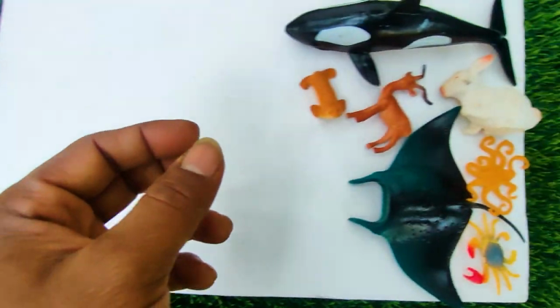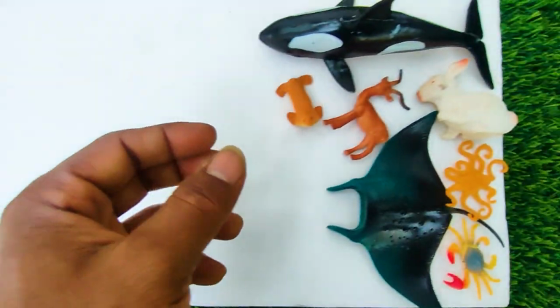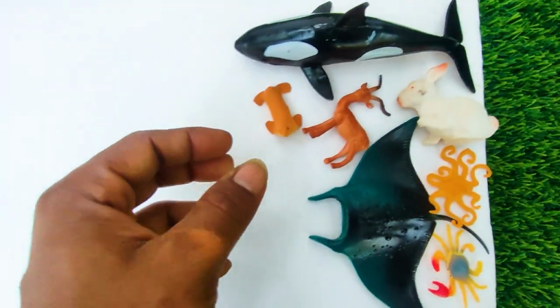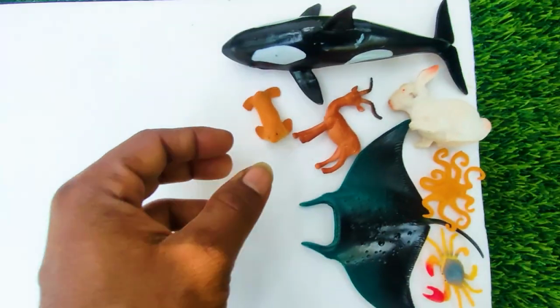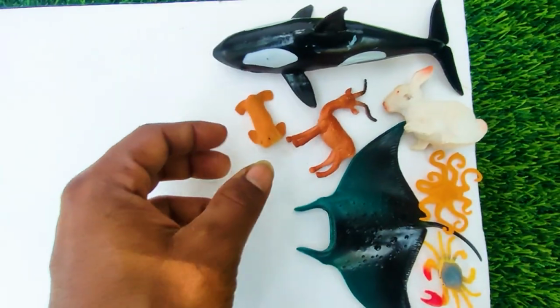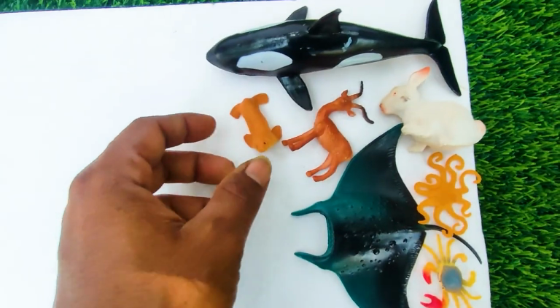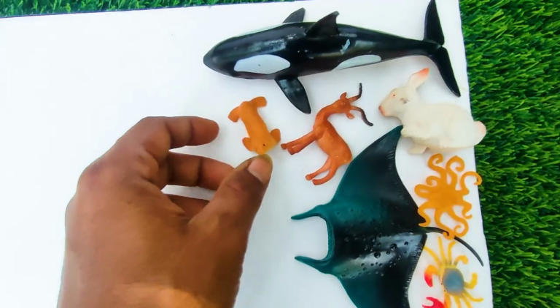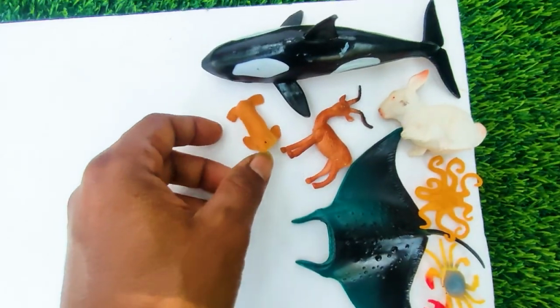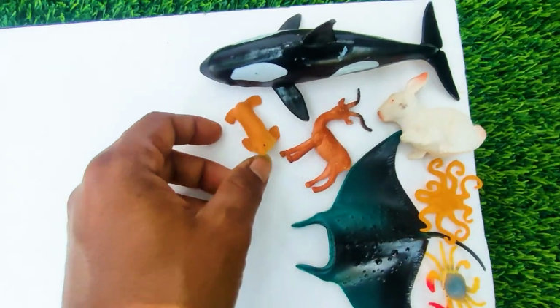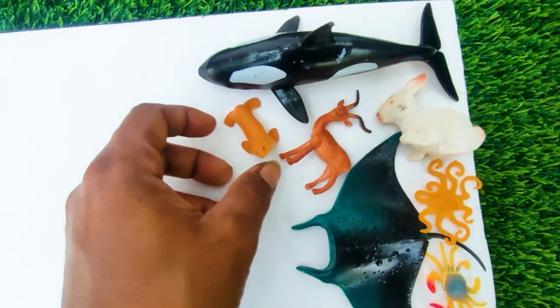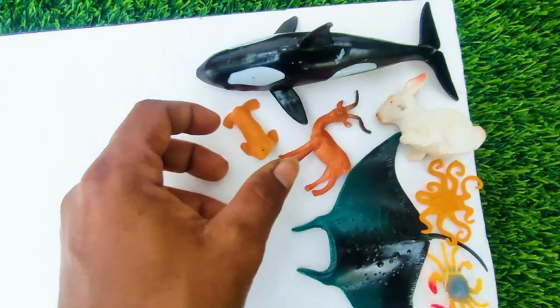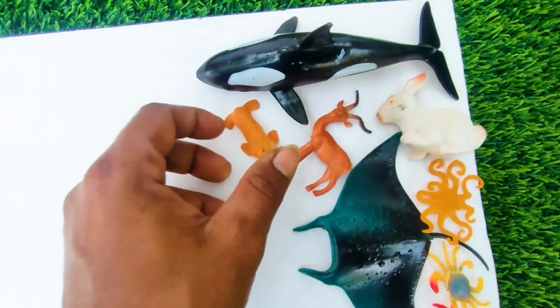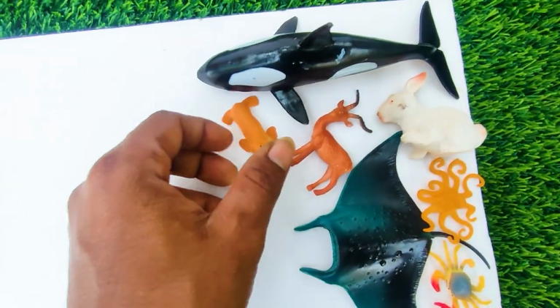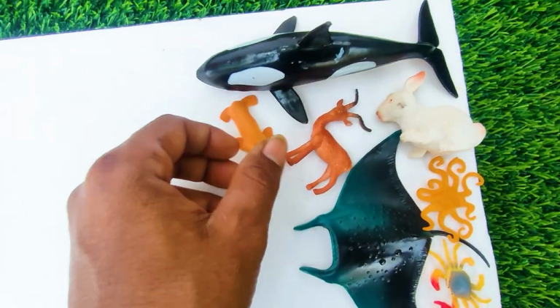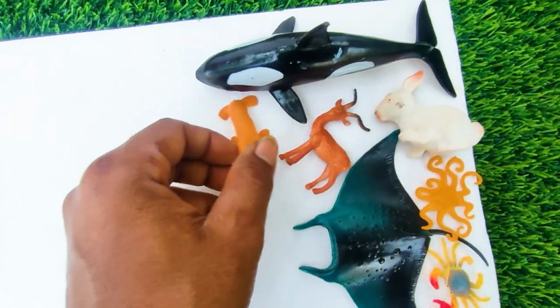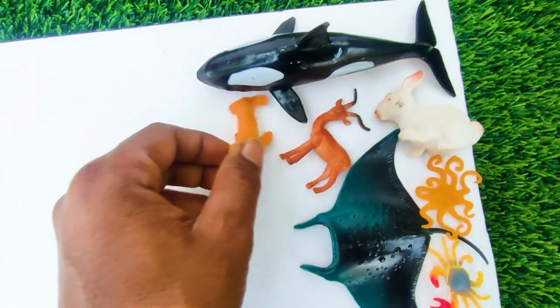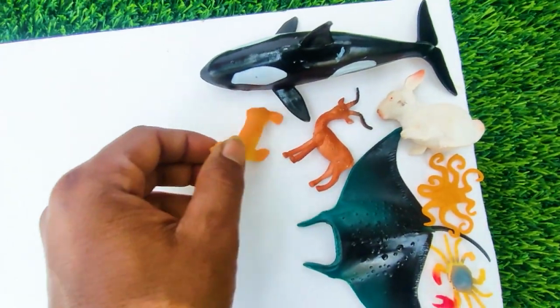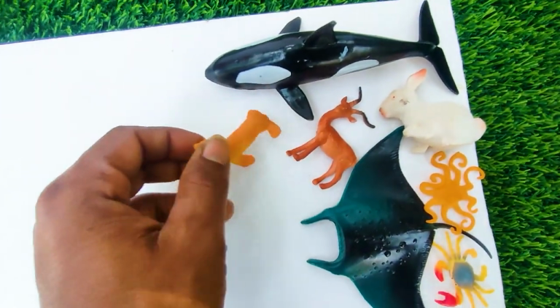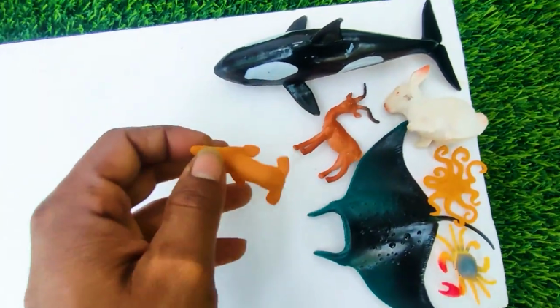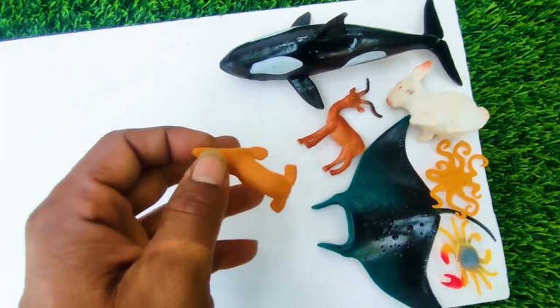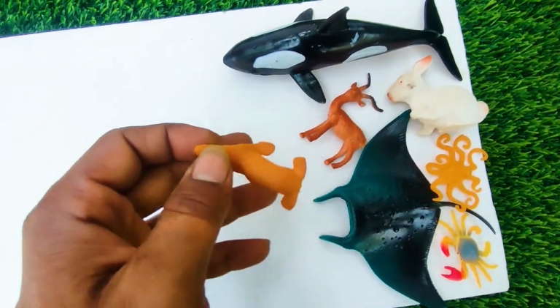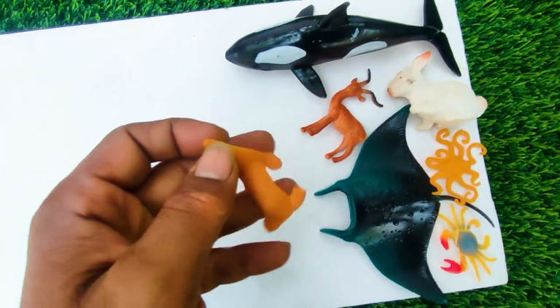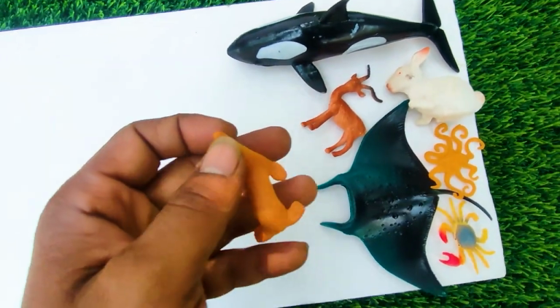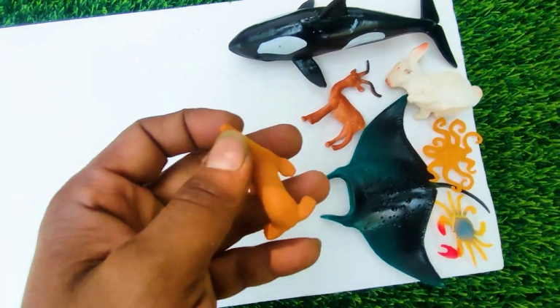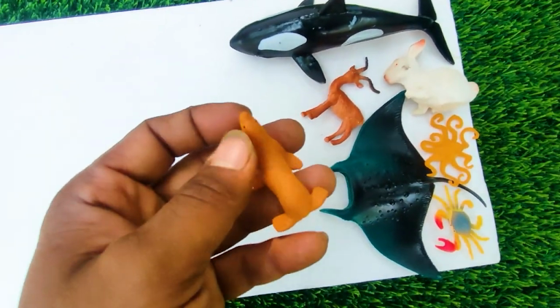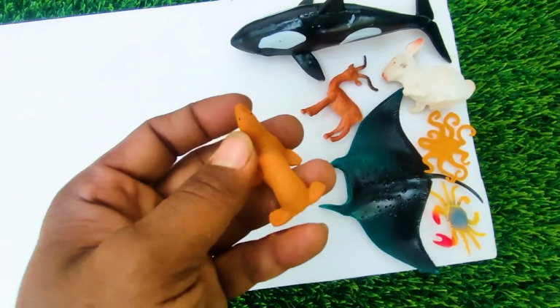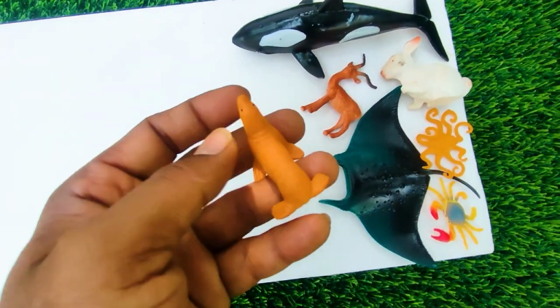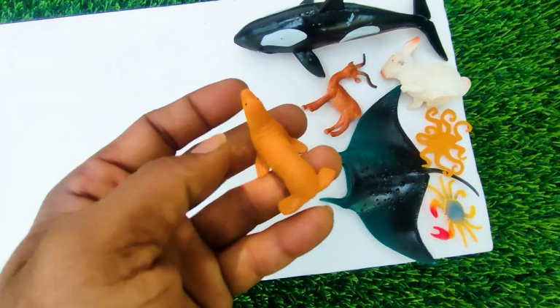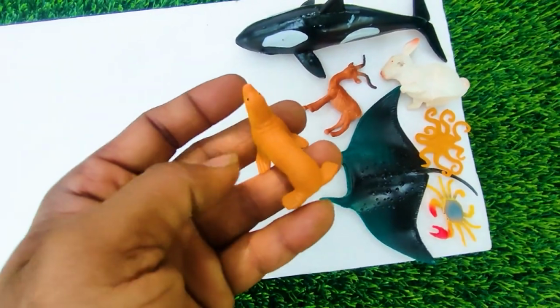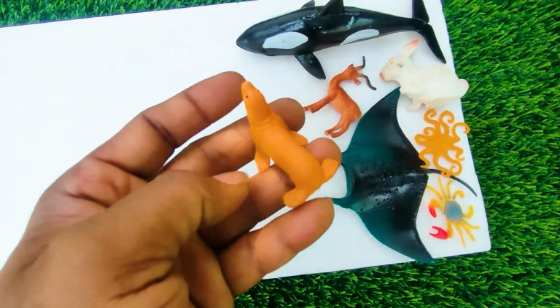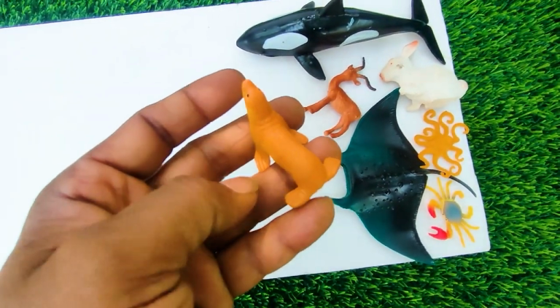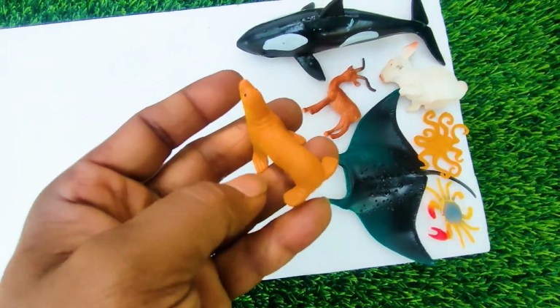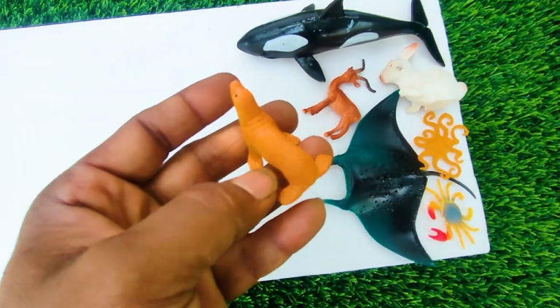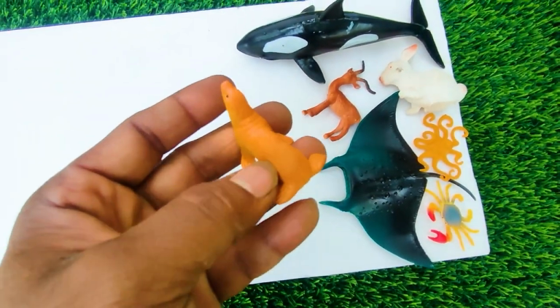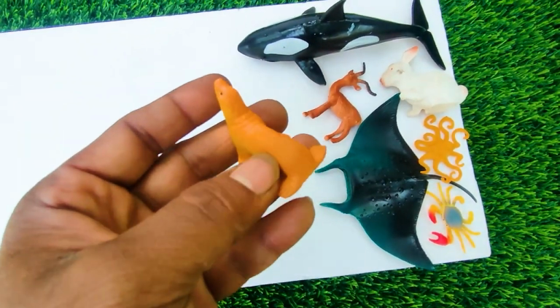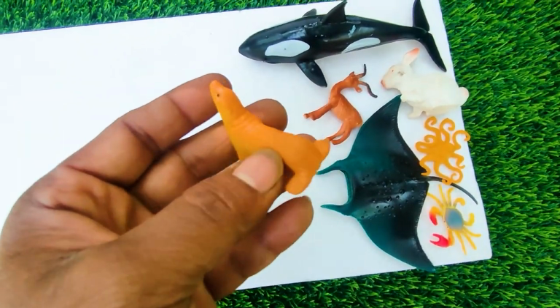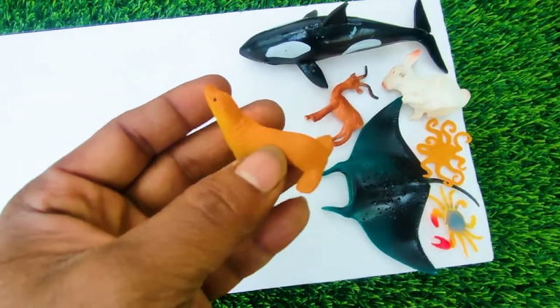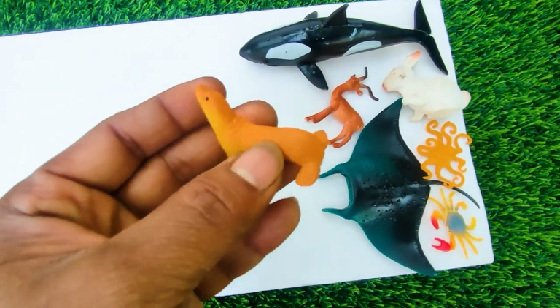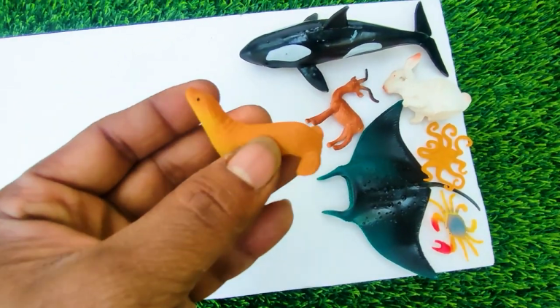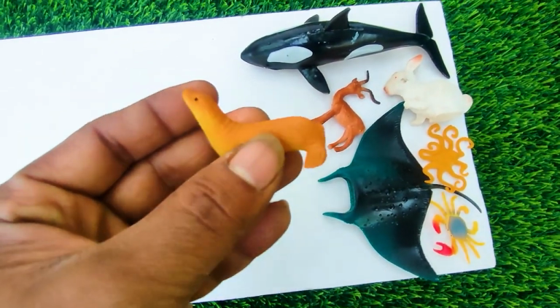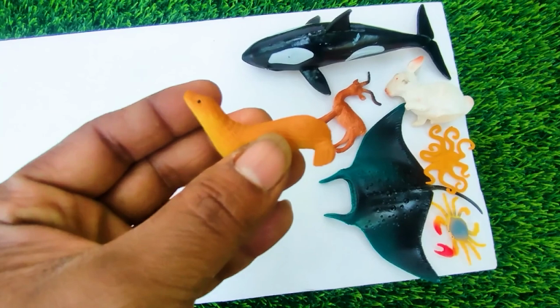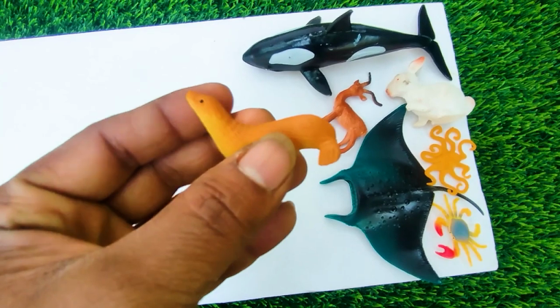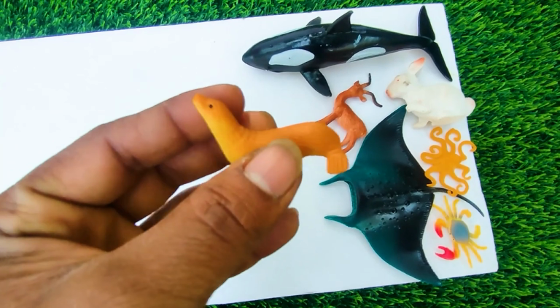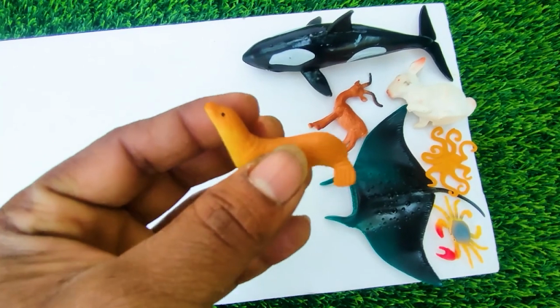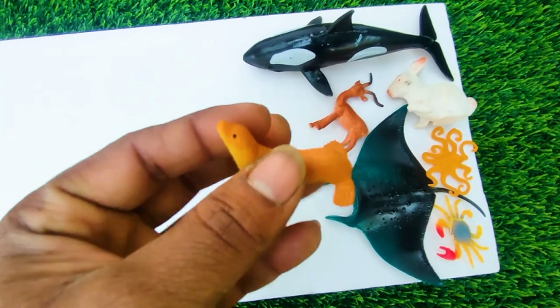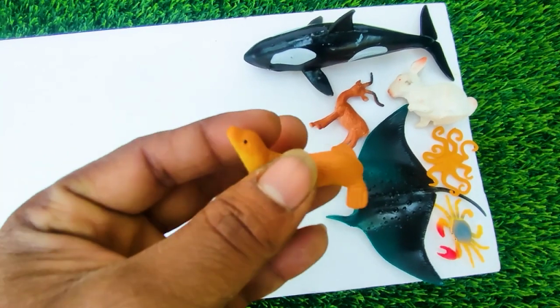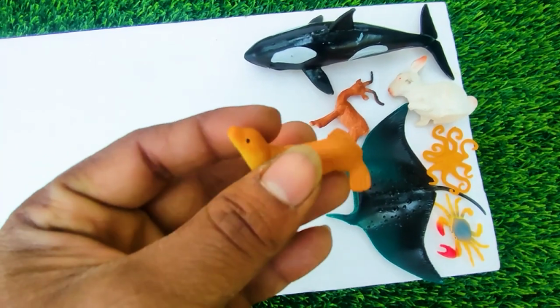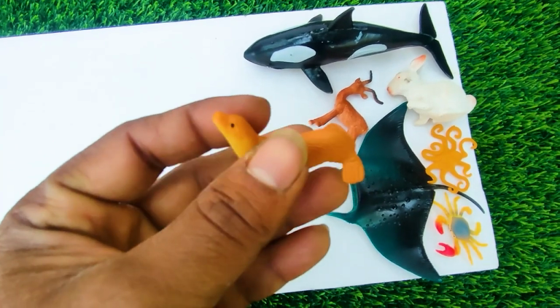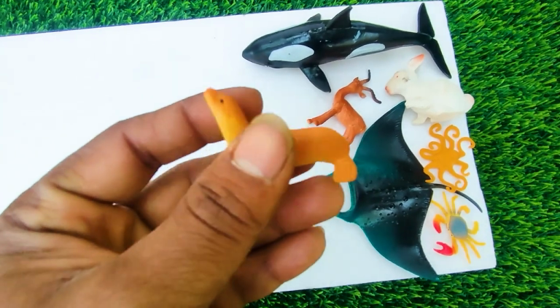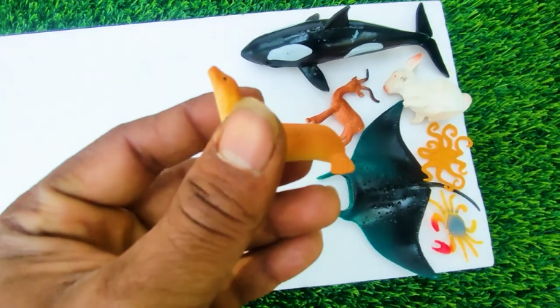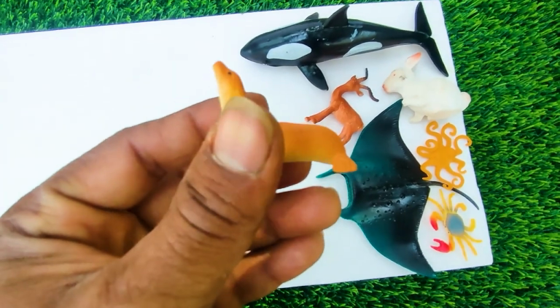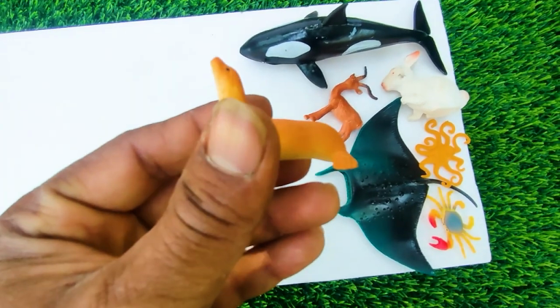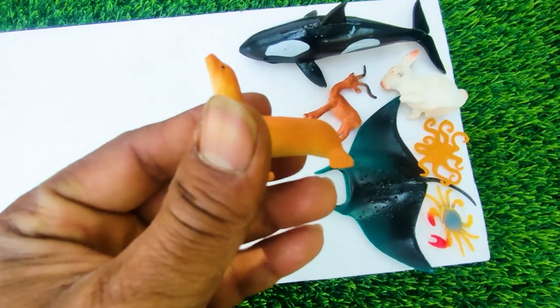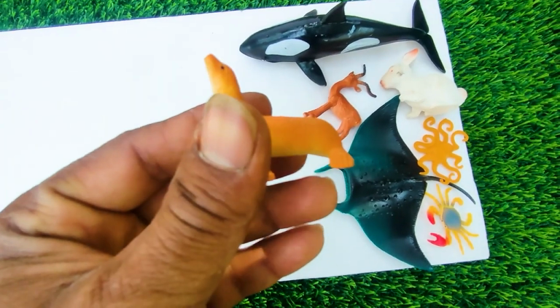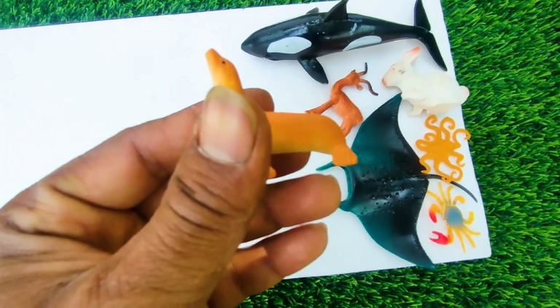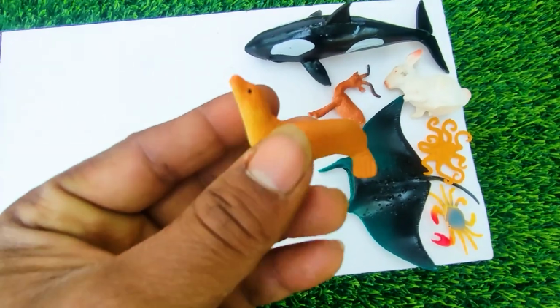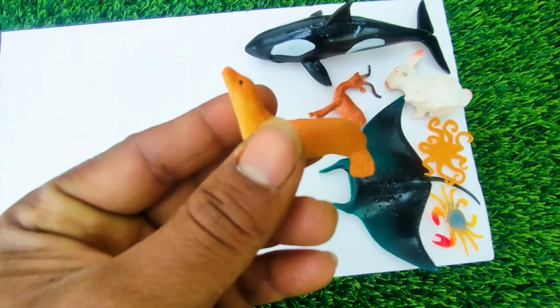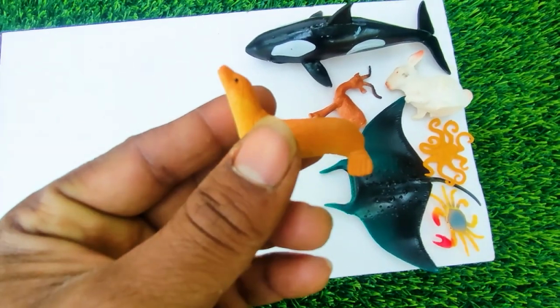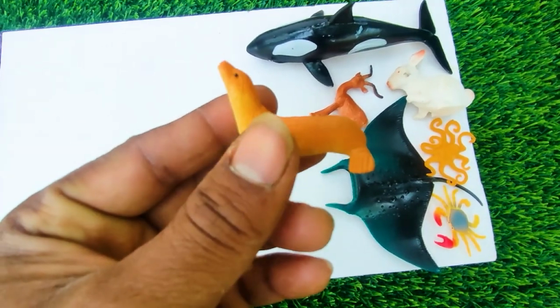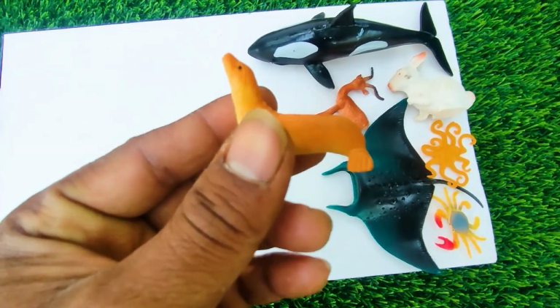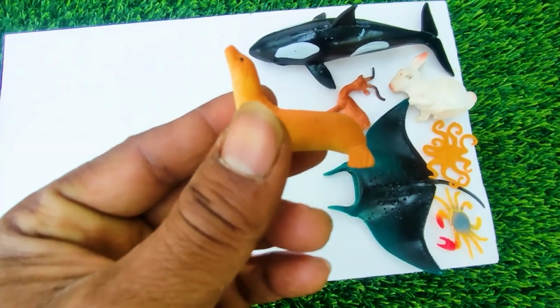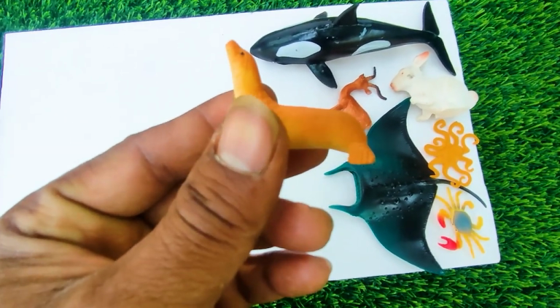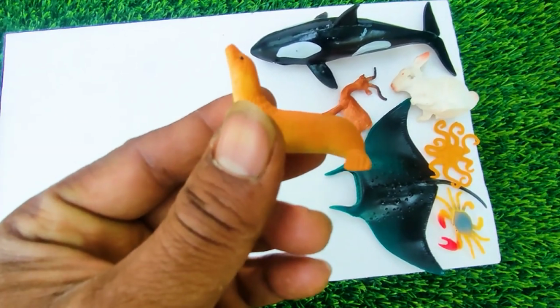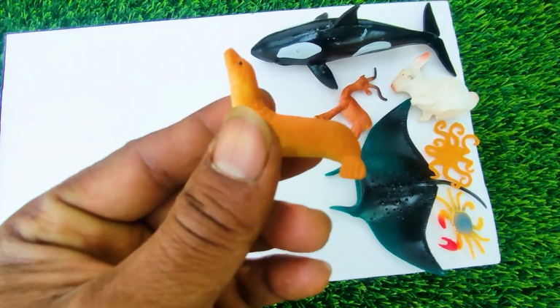And next one, wow this is a tortoise. See, this is a very nice tortoise.